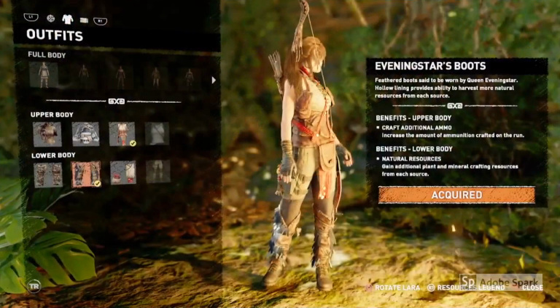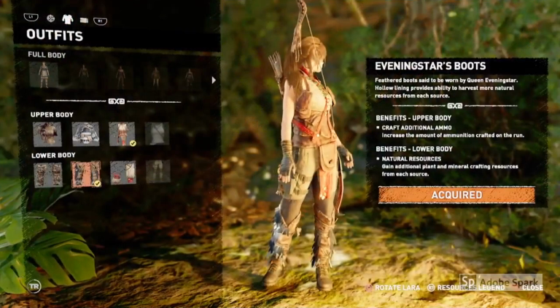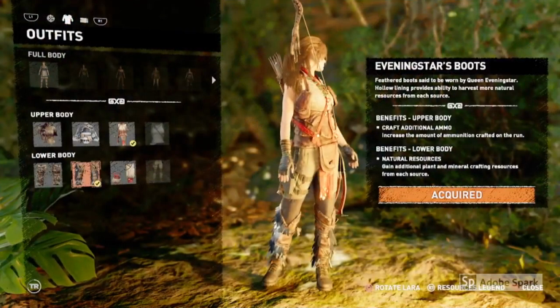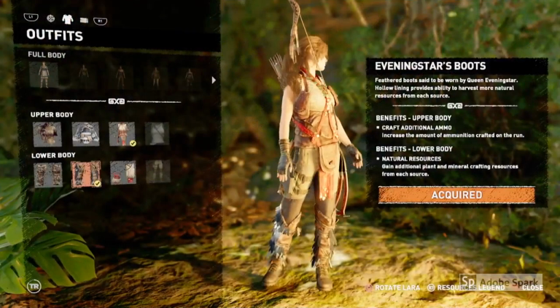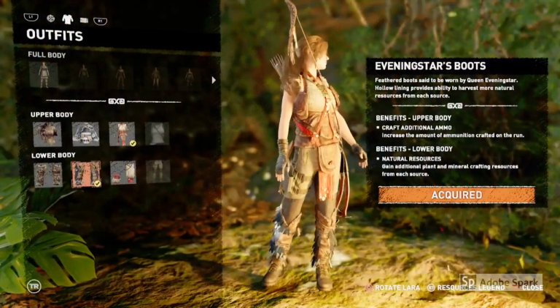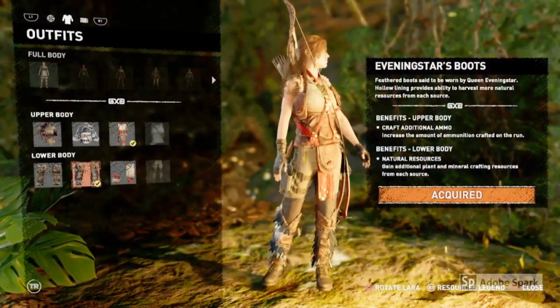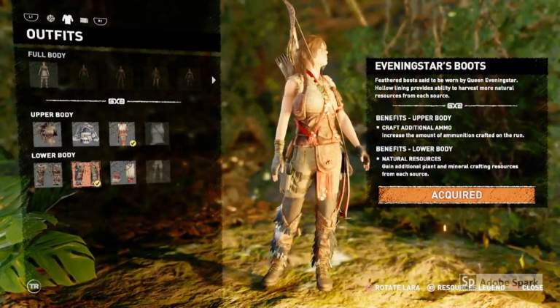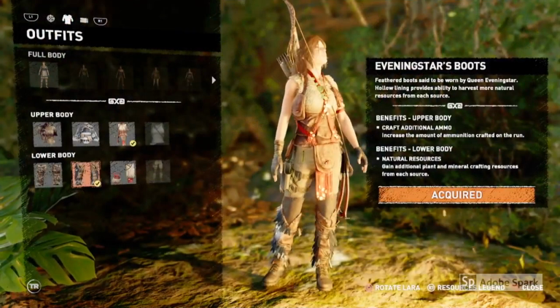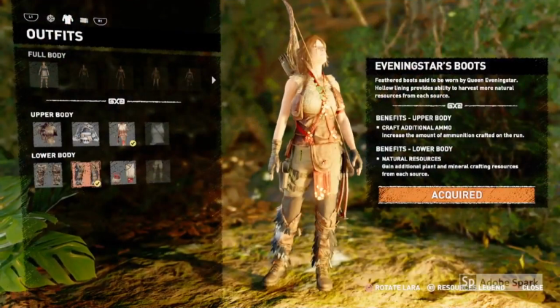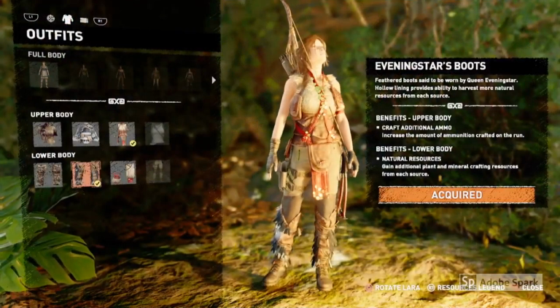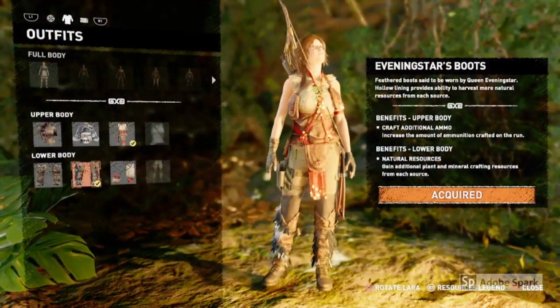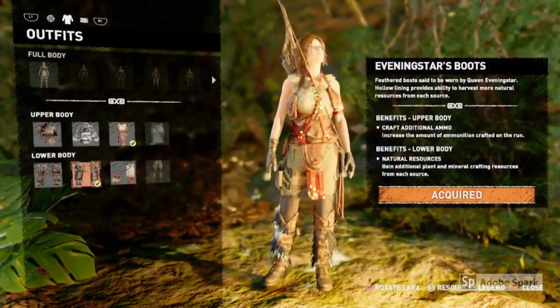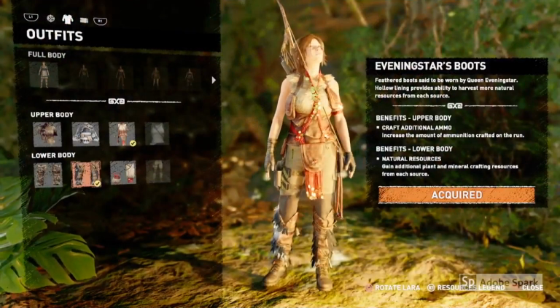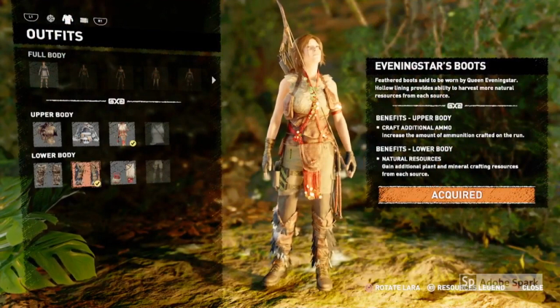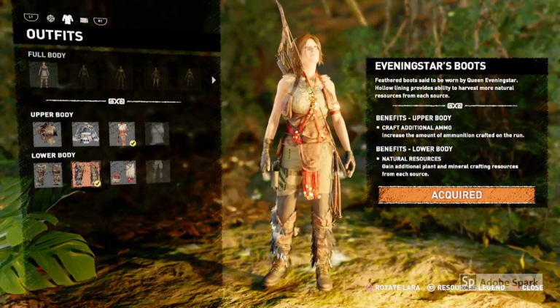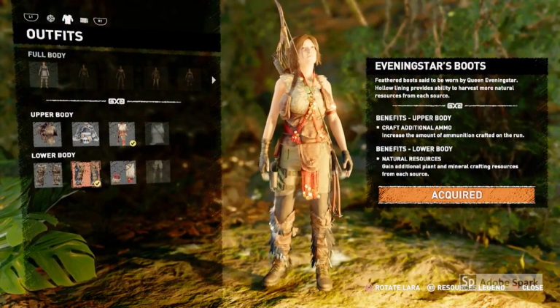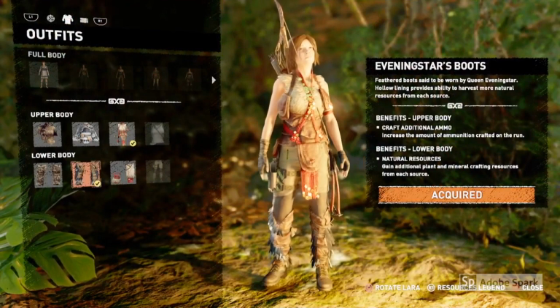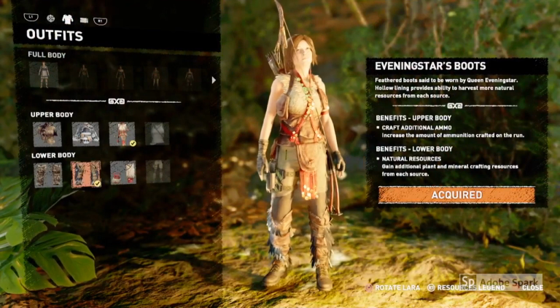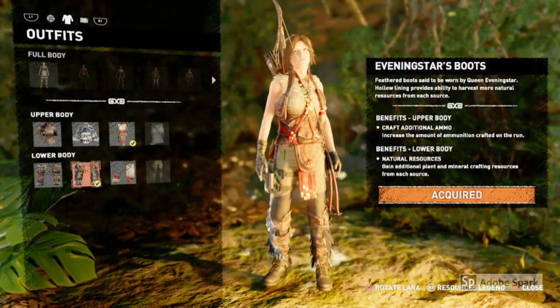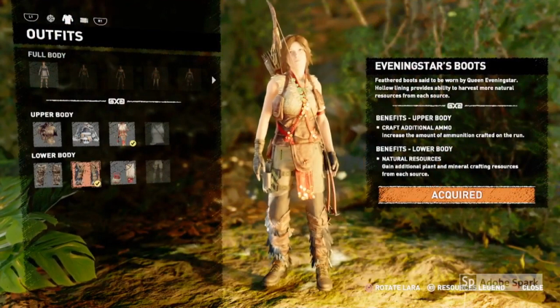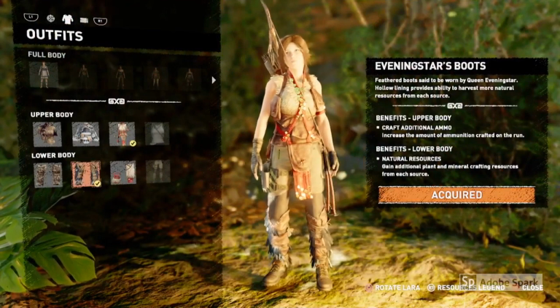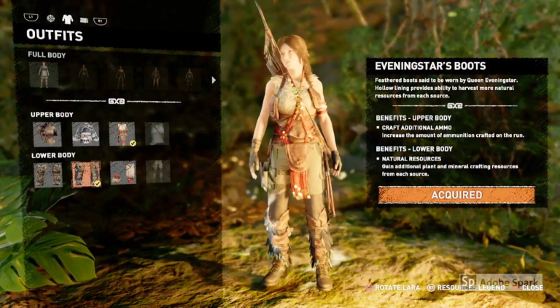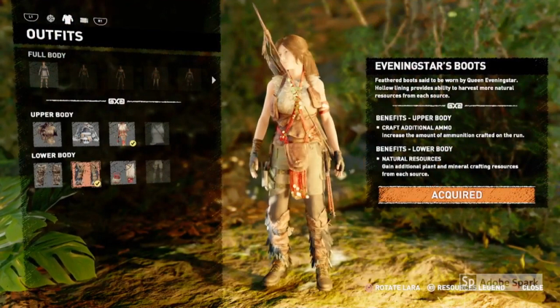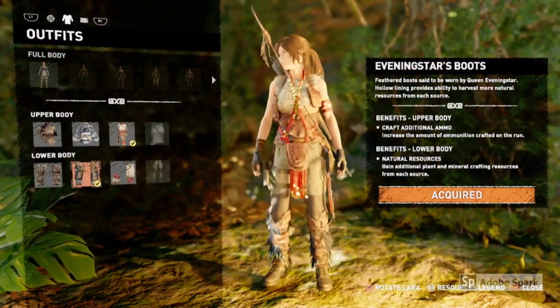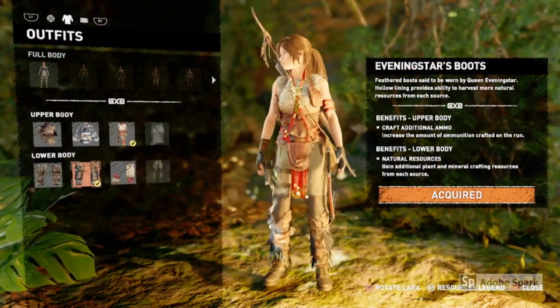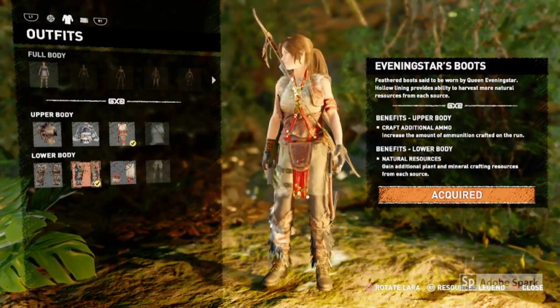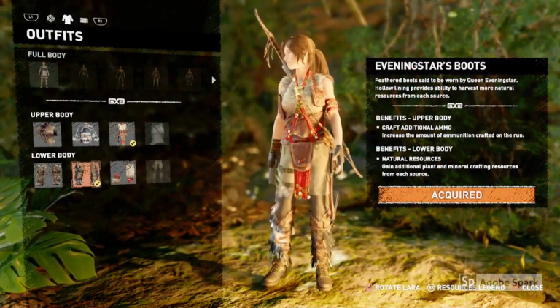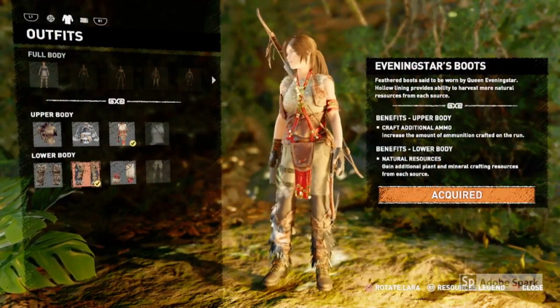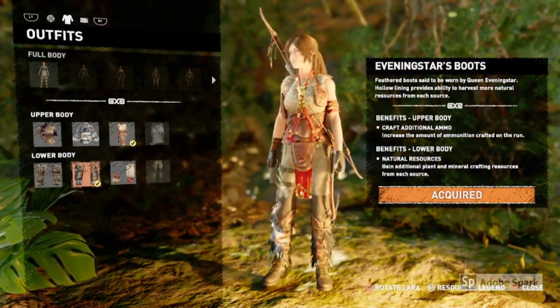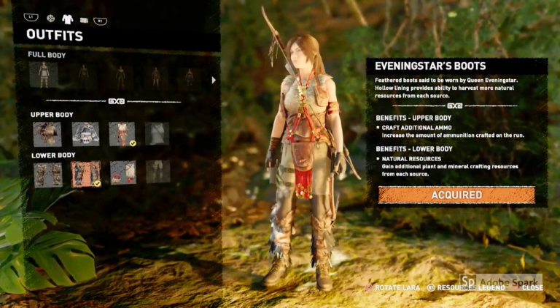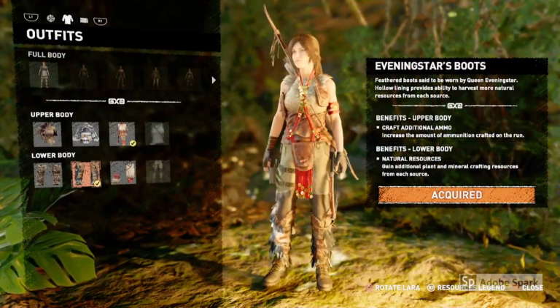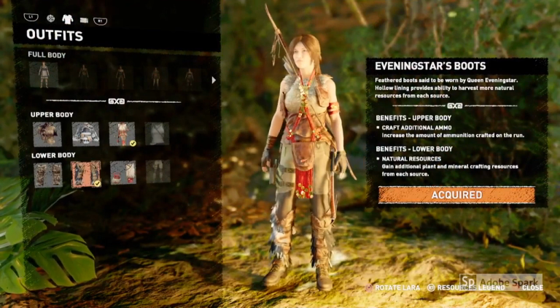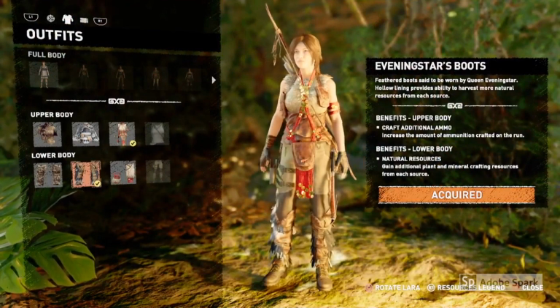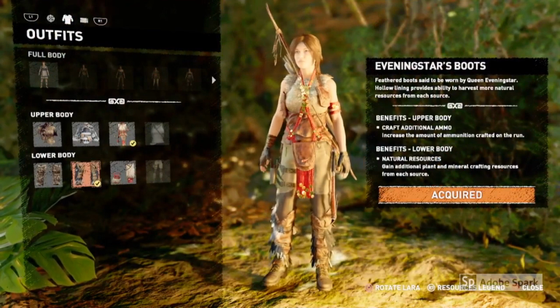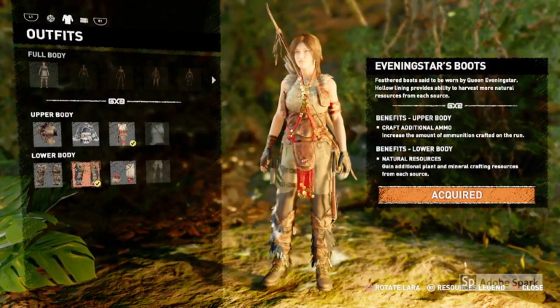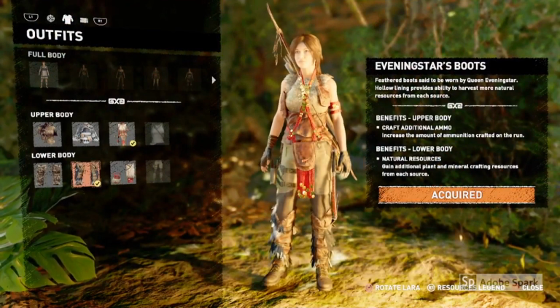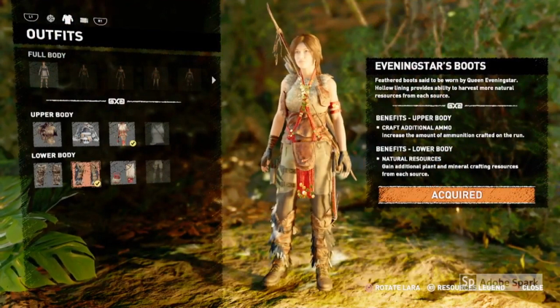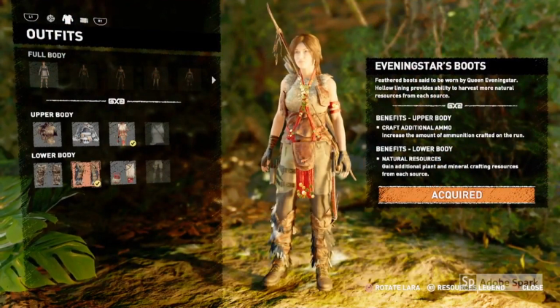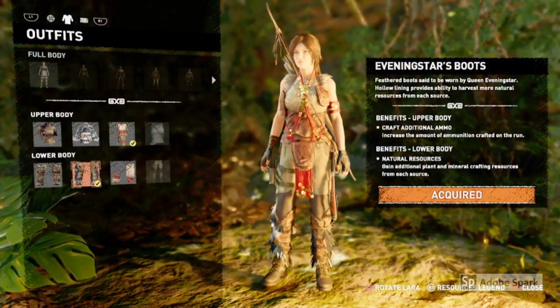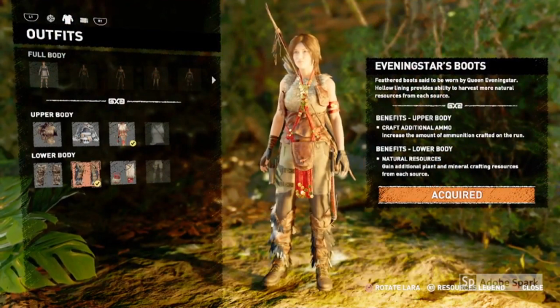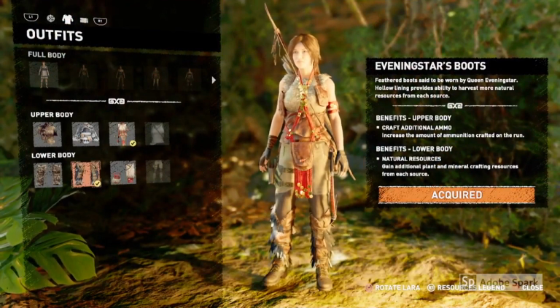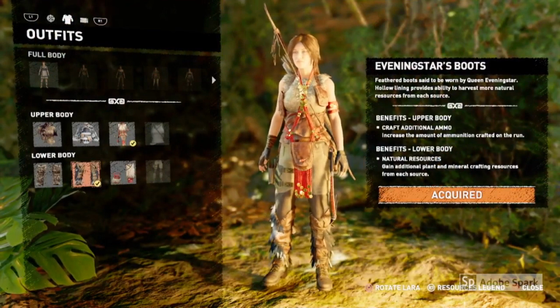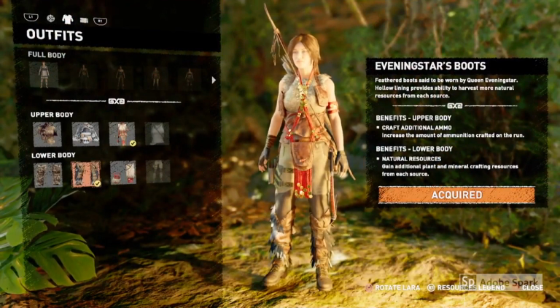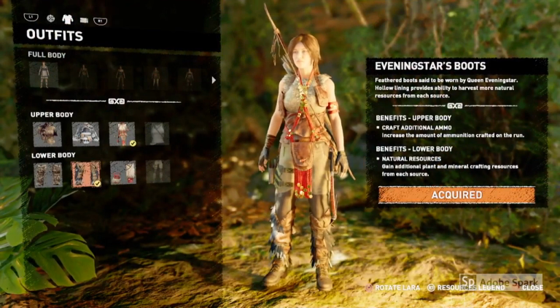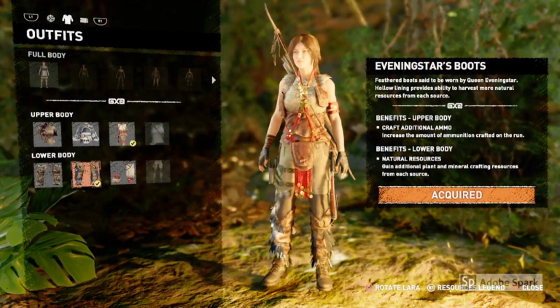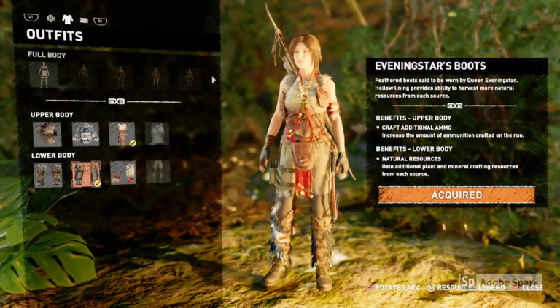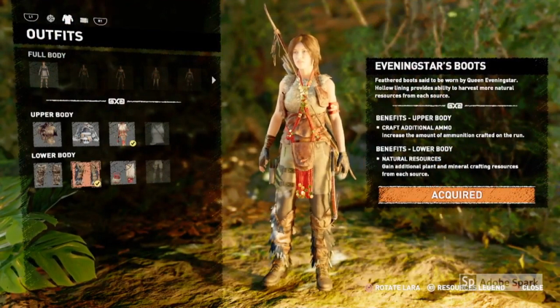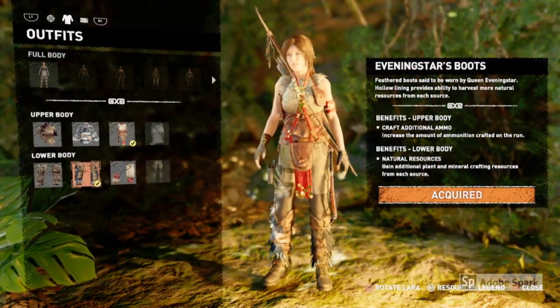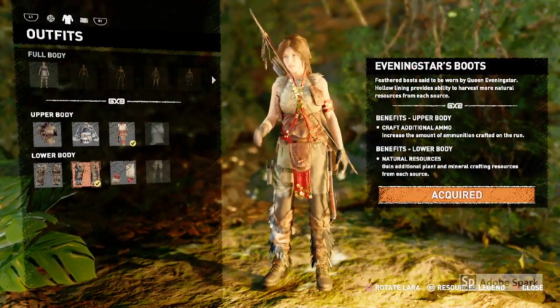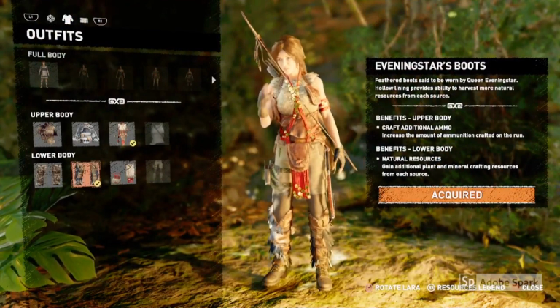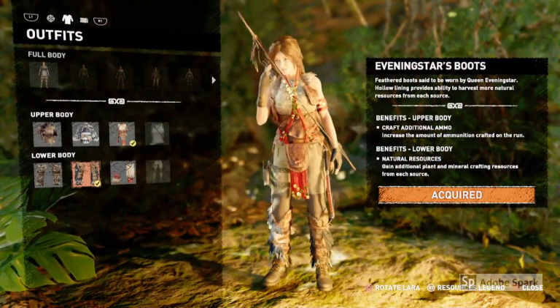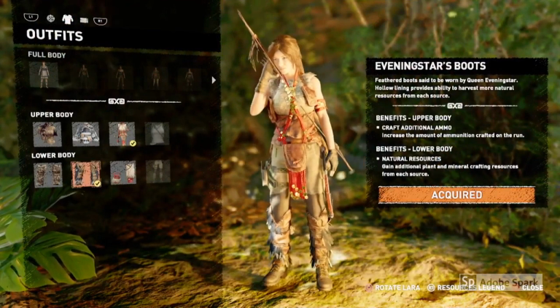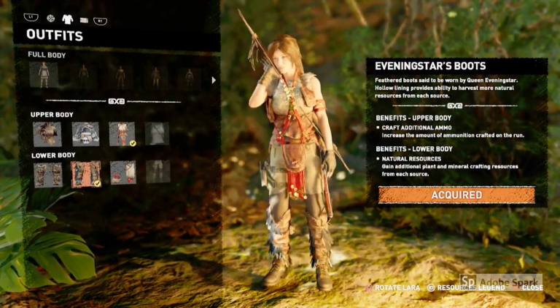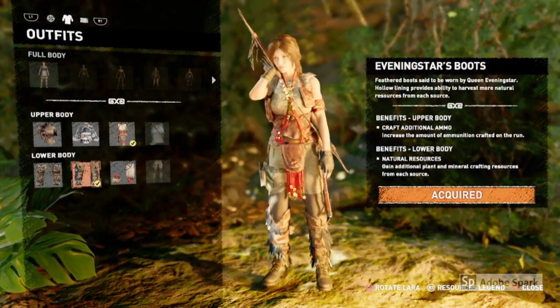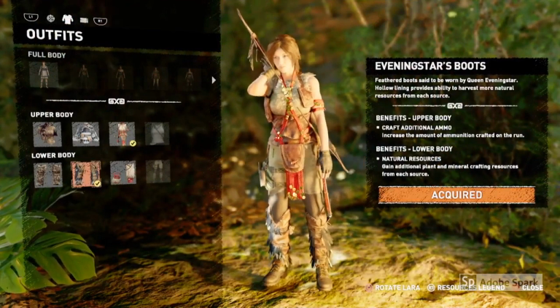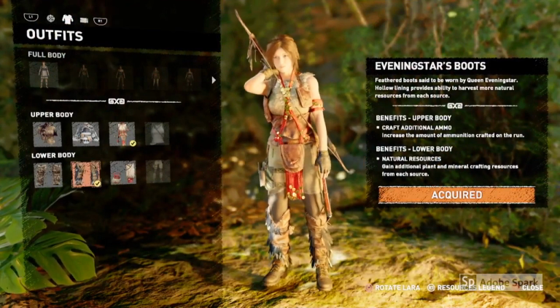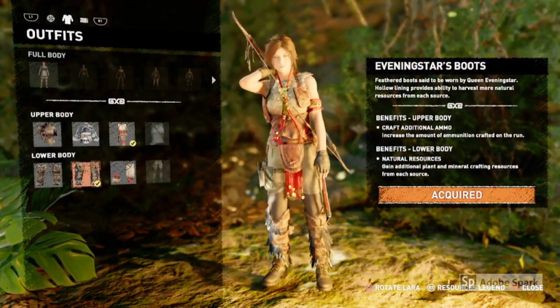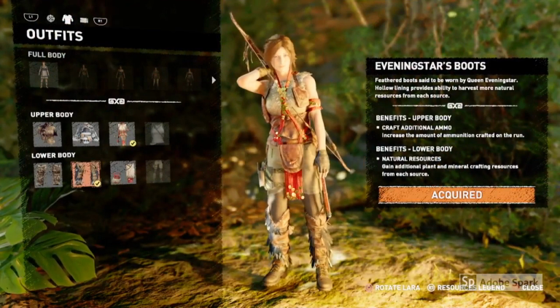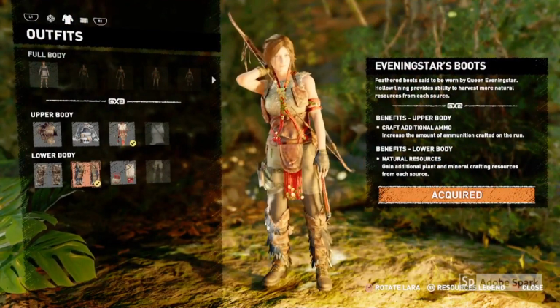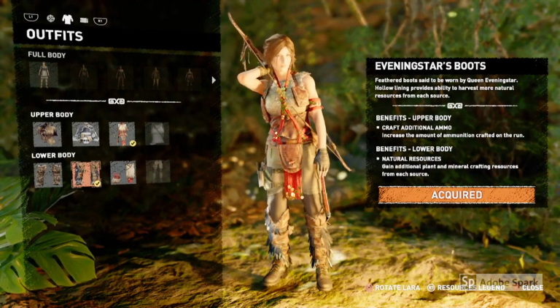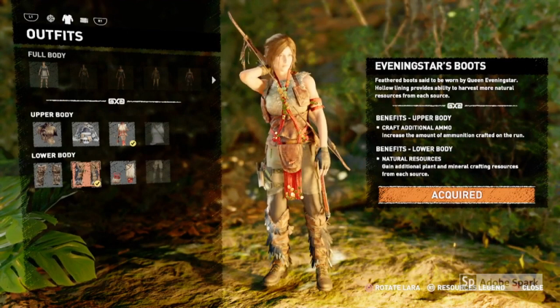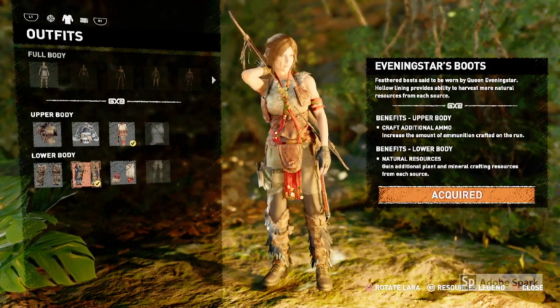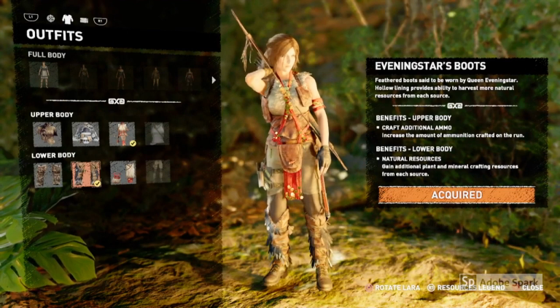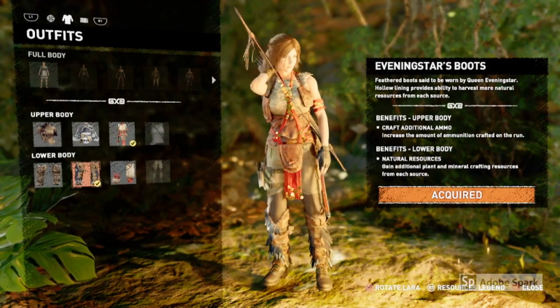Vestige outfits are found by opening sarcophagi, which can be found in crypts, or you can buy the parts from merchants.